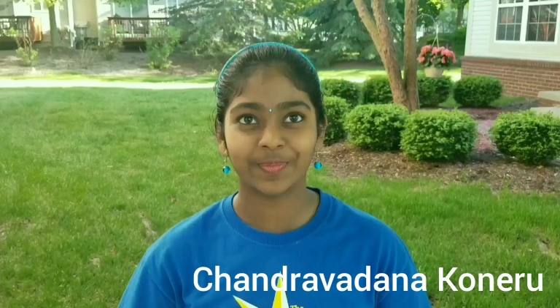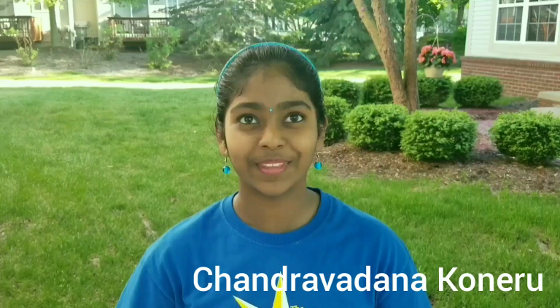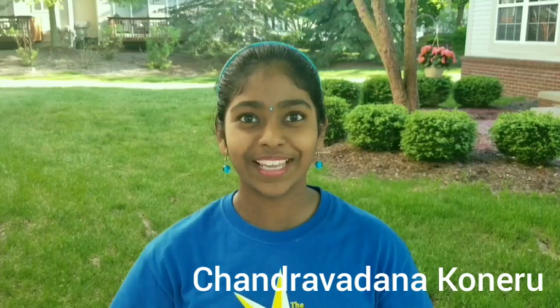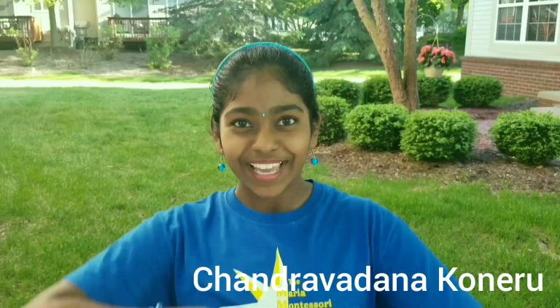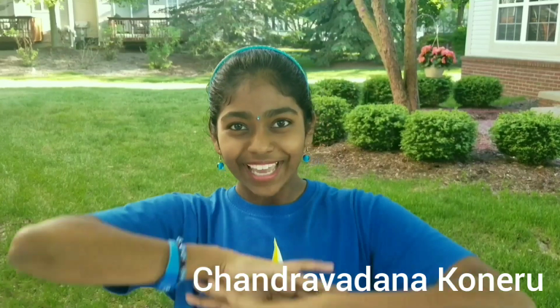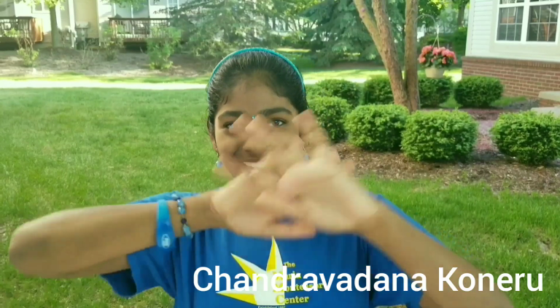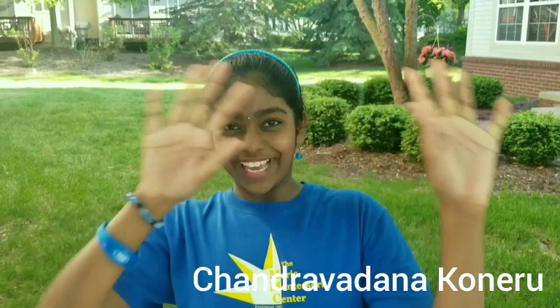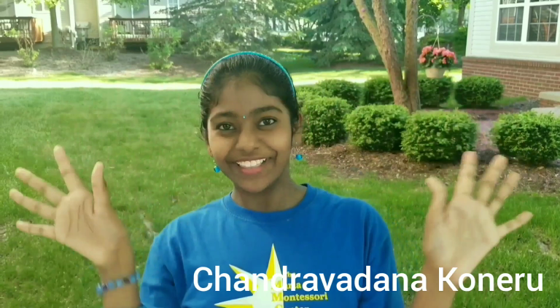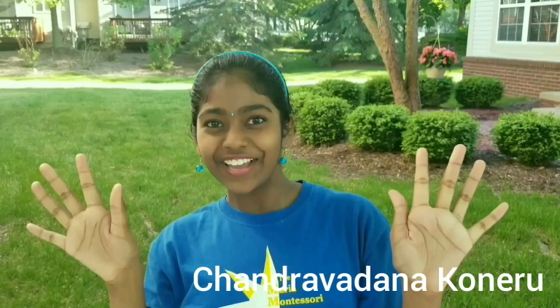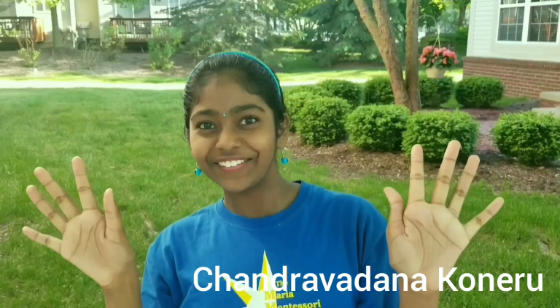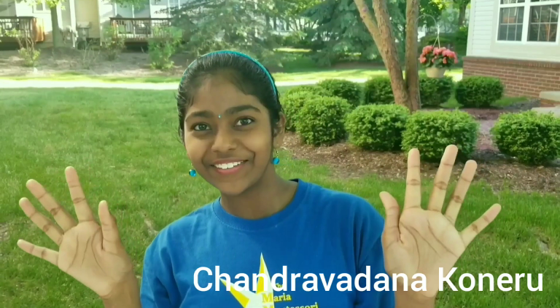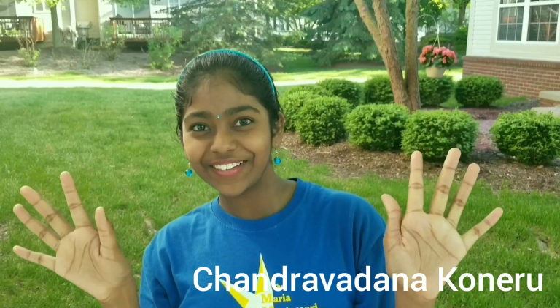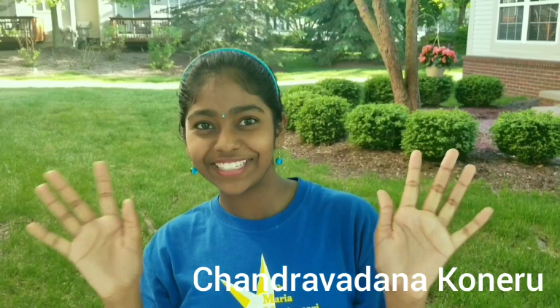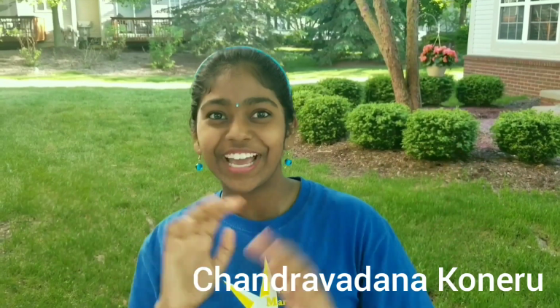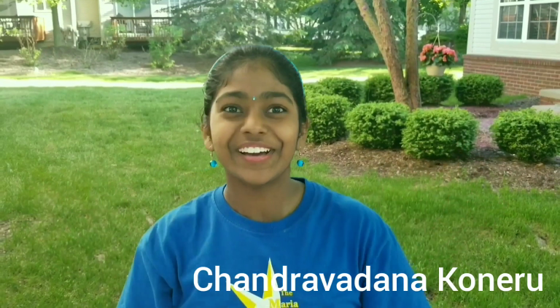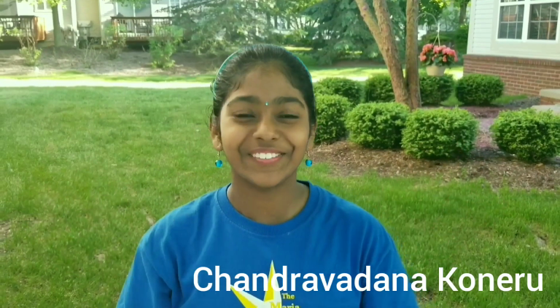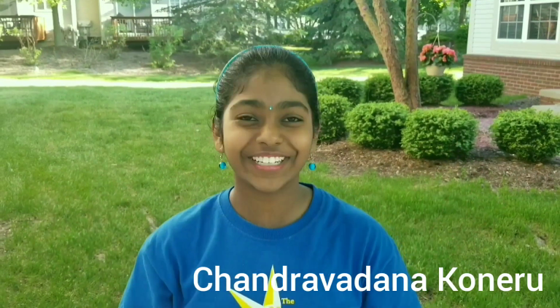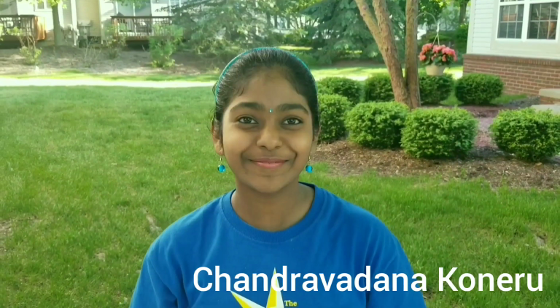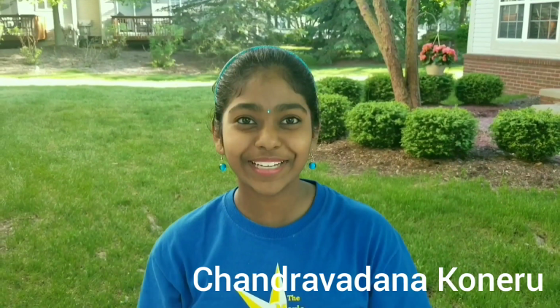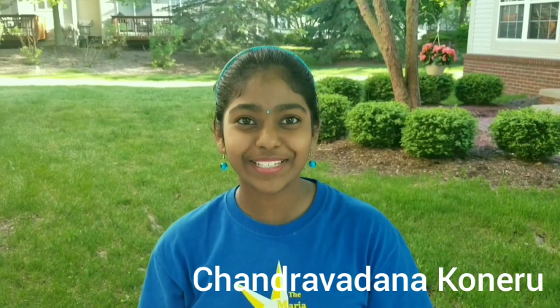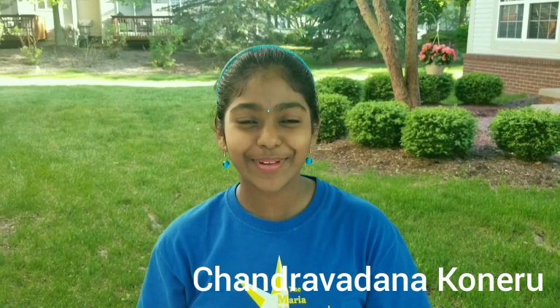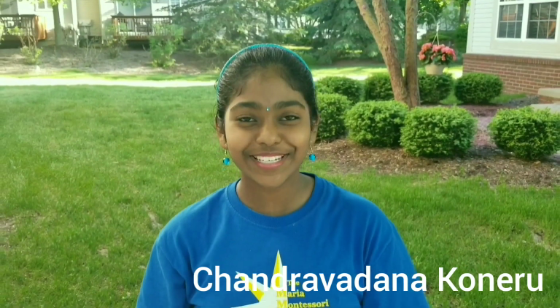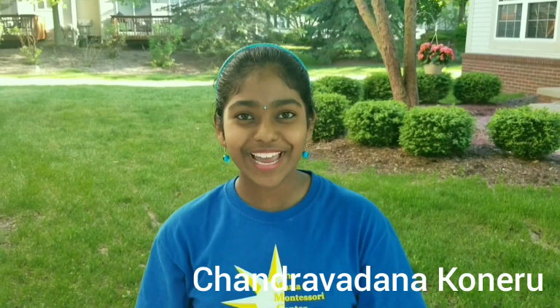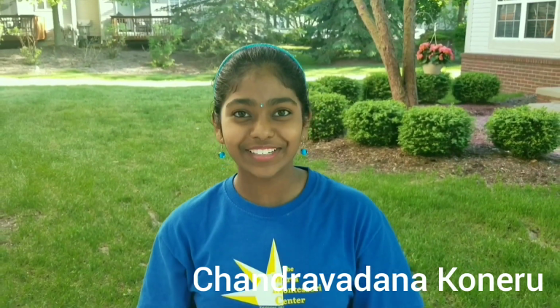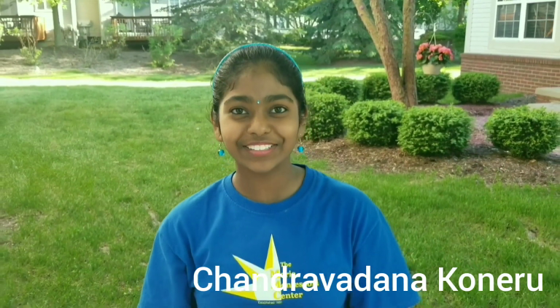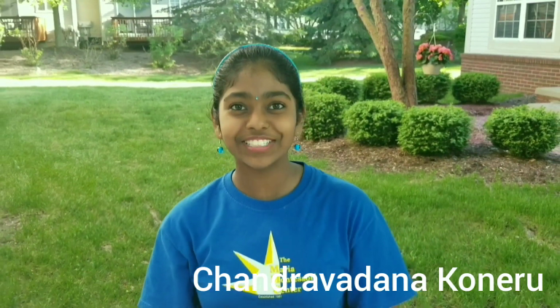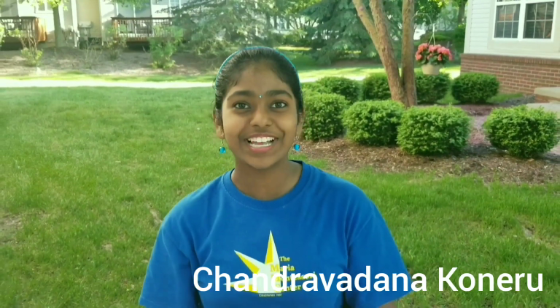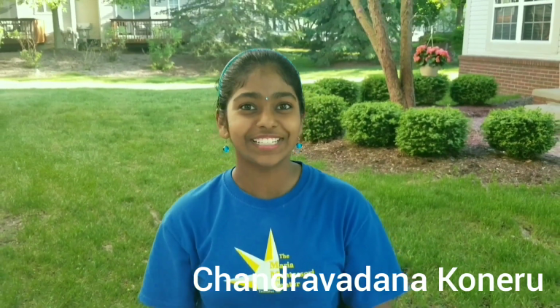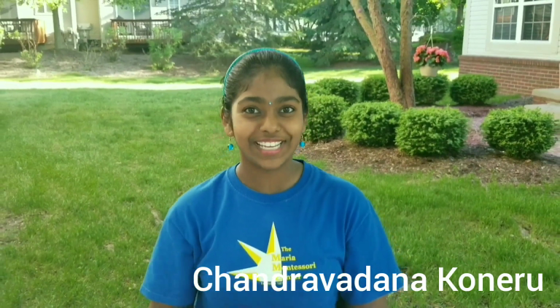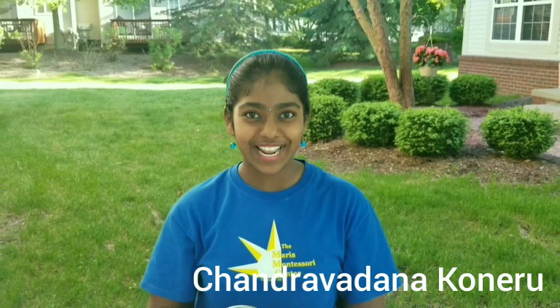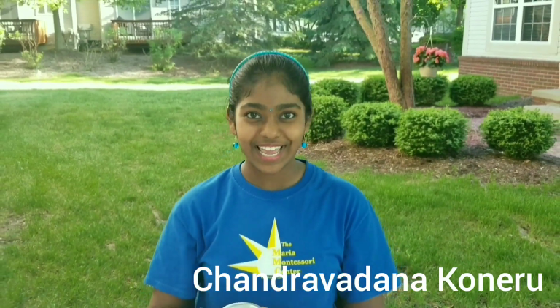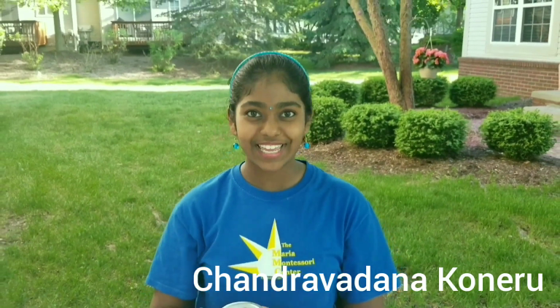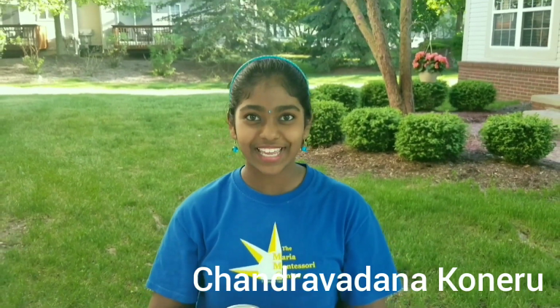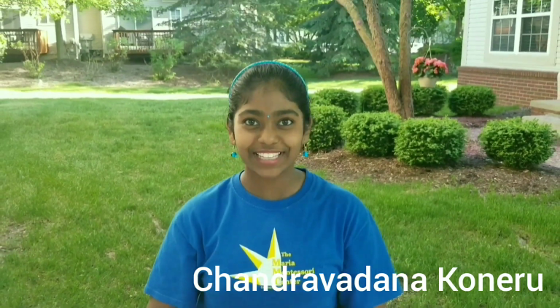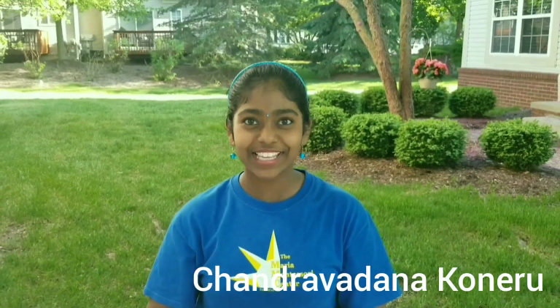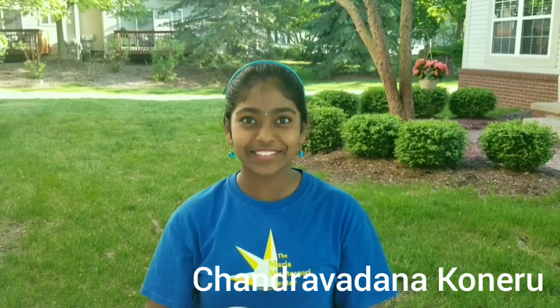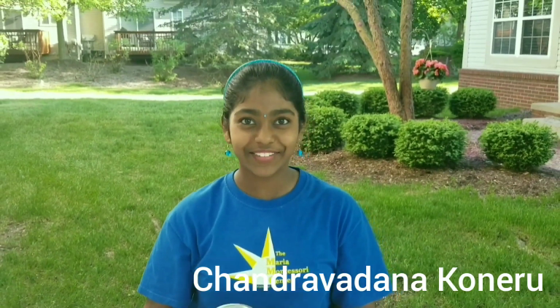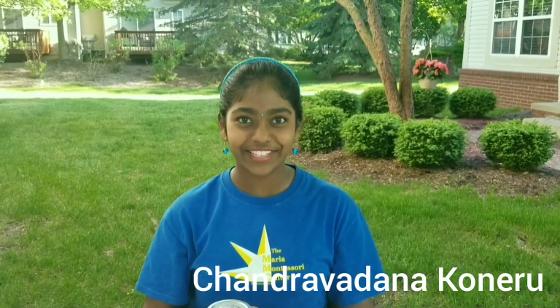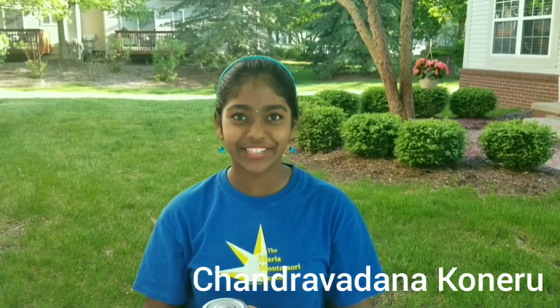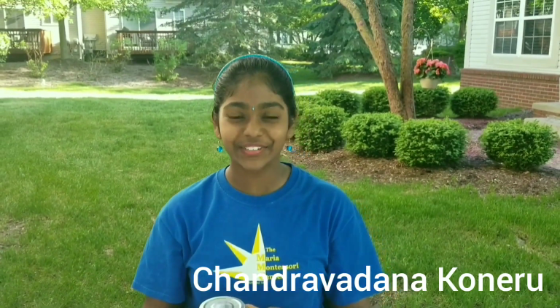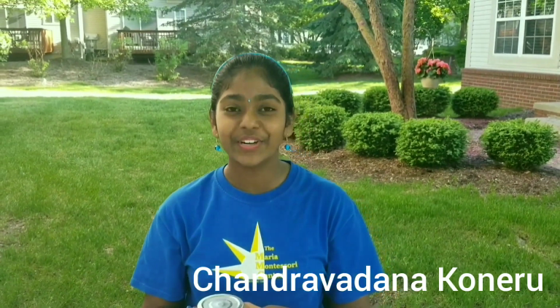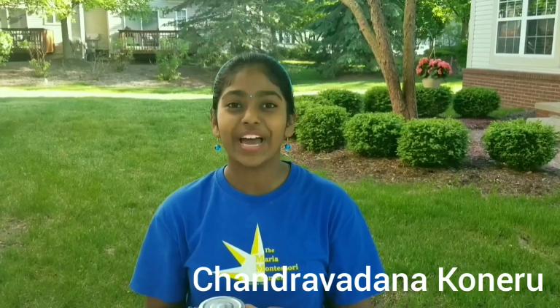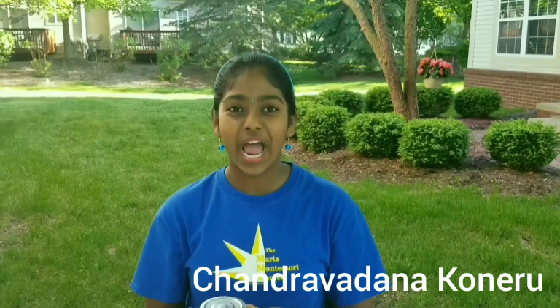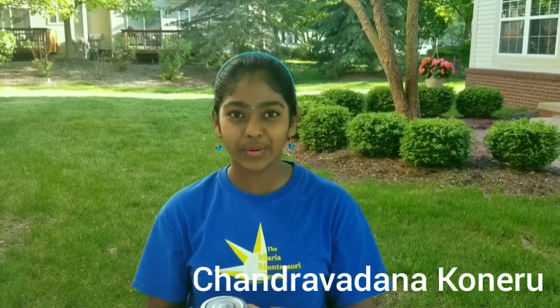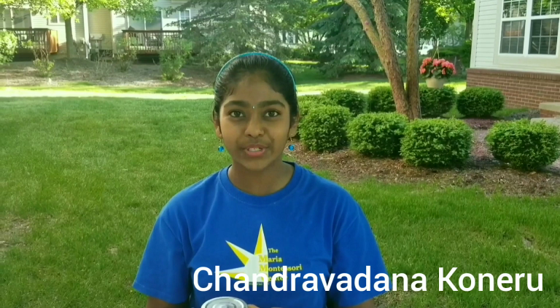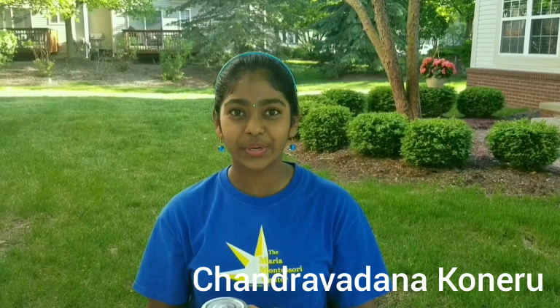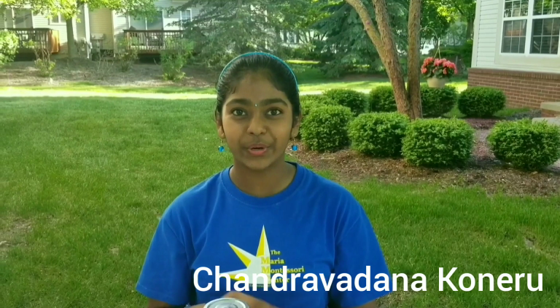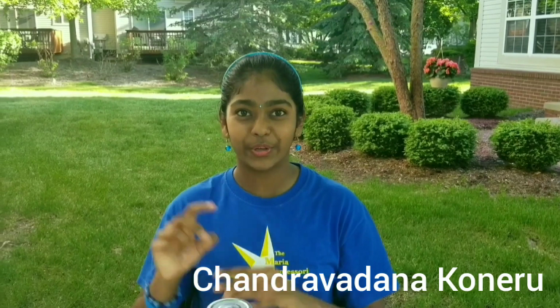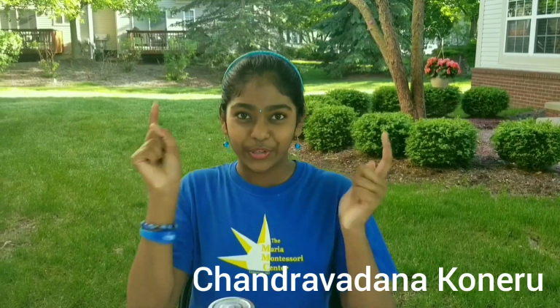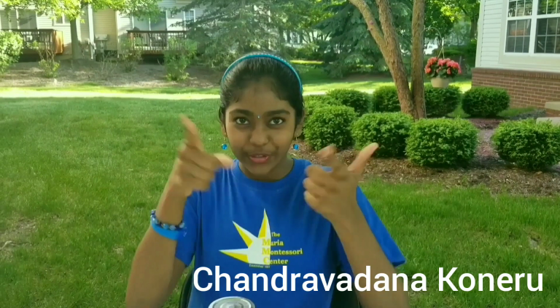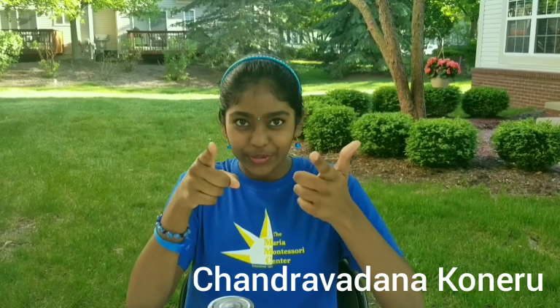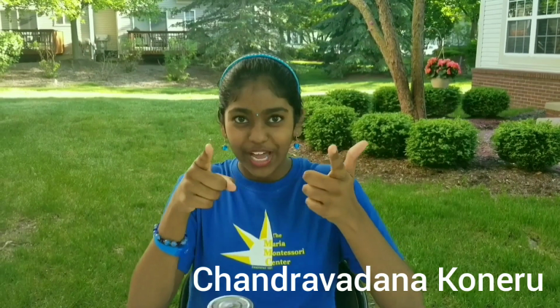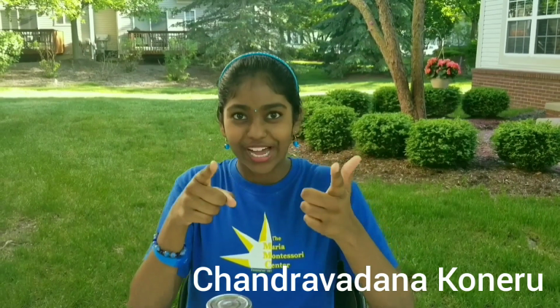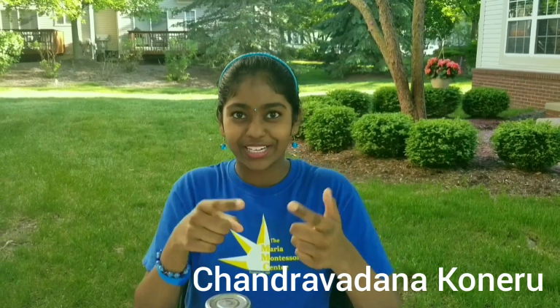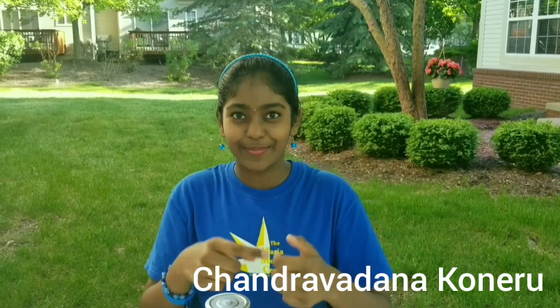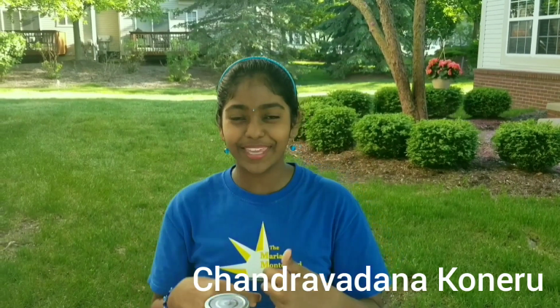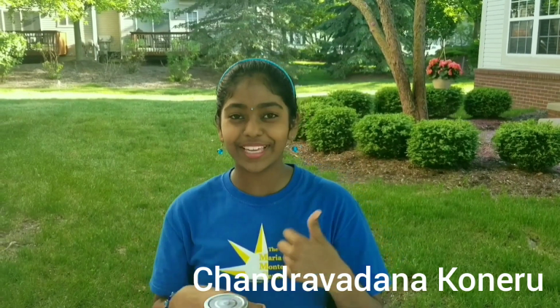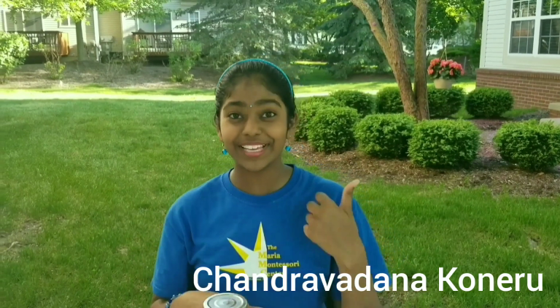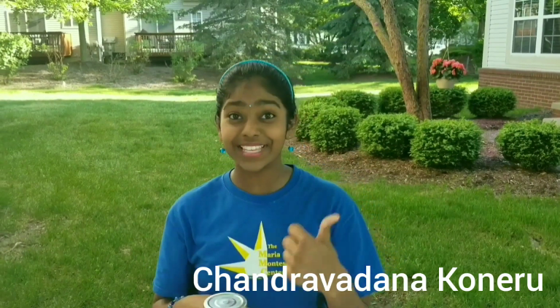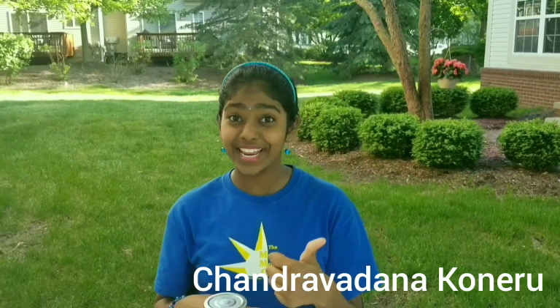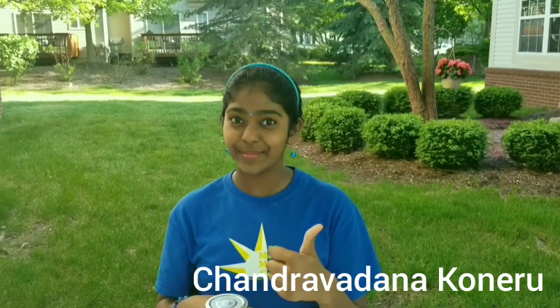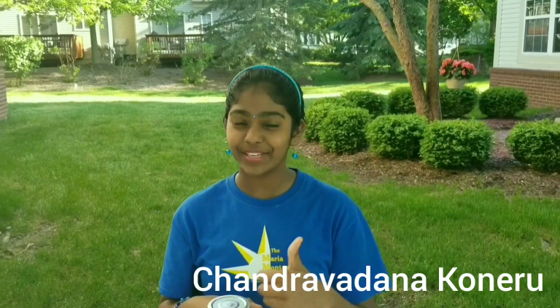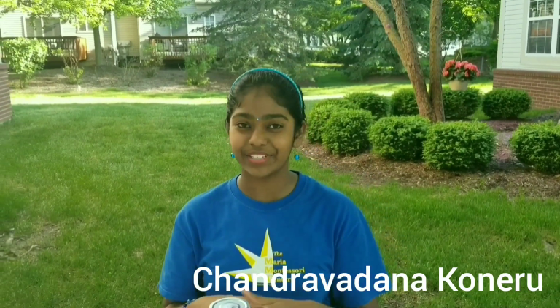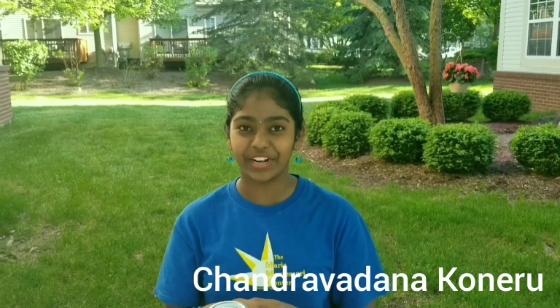Hello everyone! Welcome back to my channel. Today, in this video, I will show you how to make a sediment jar.